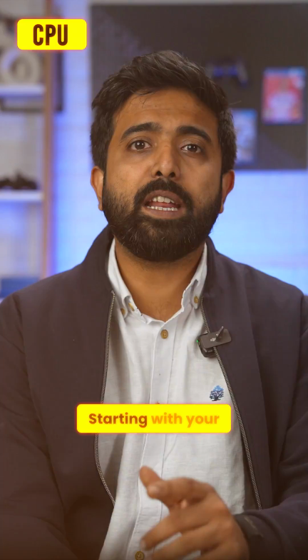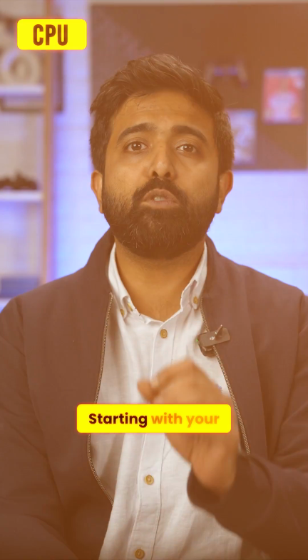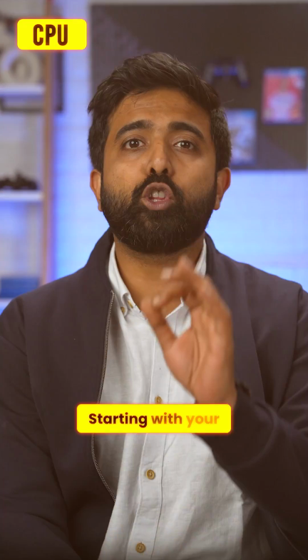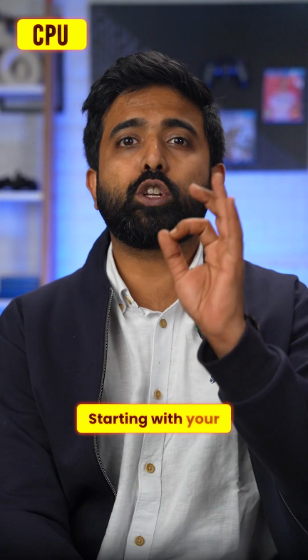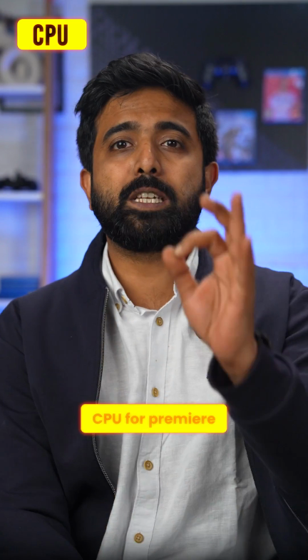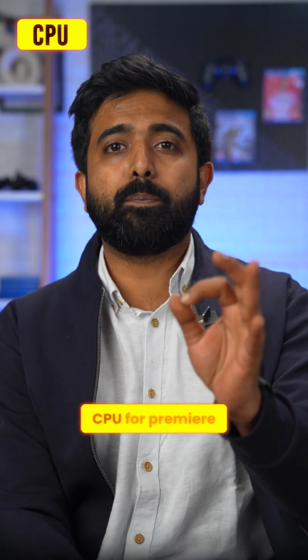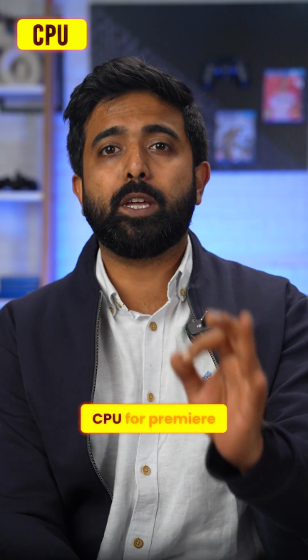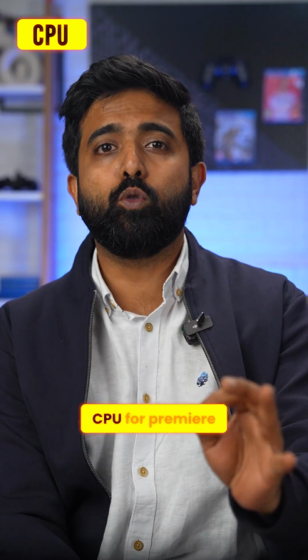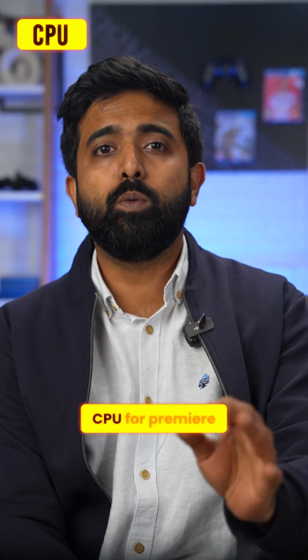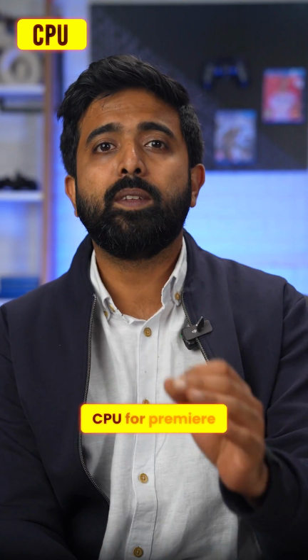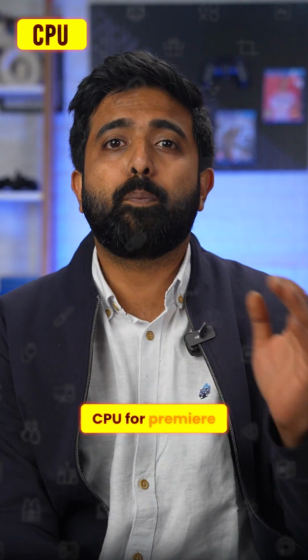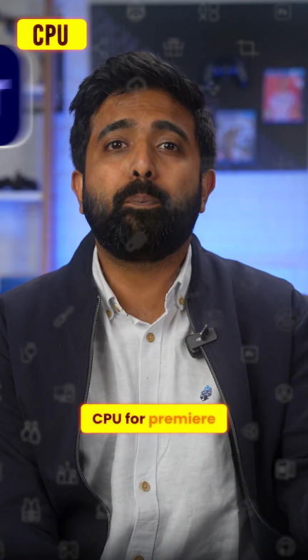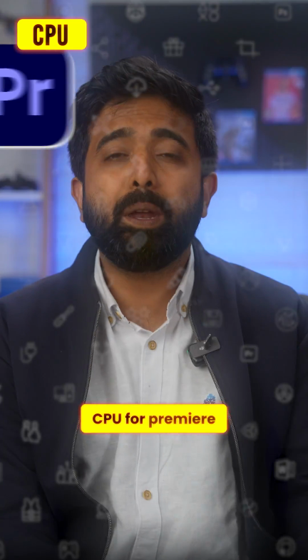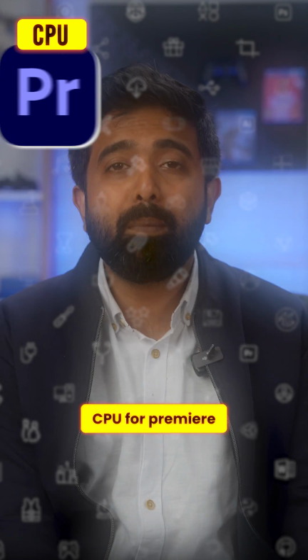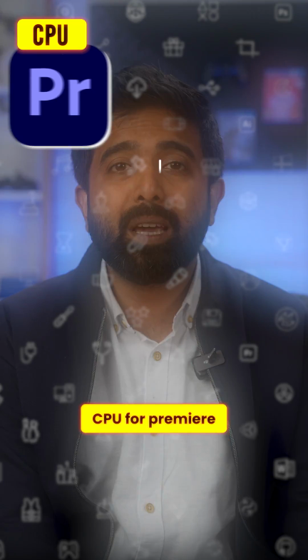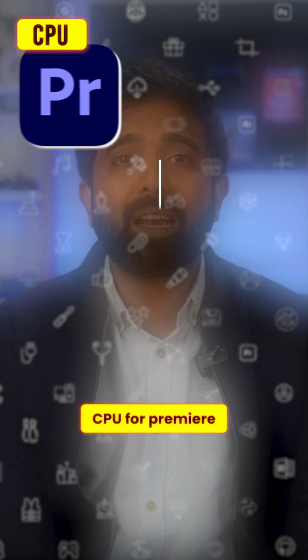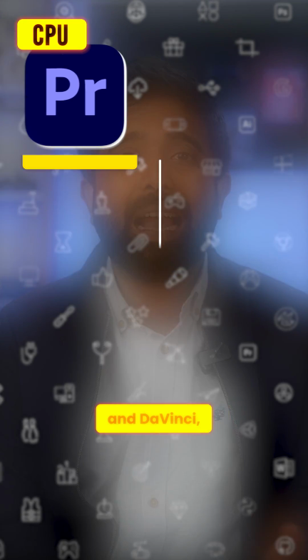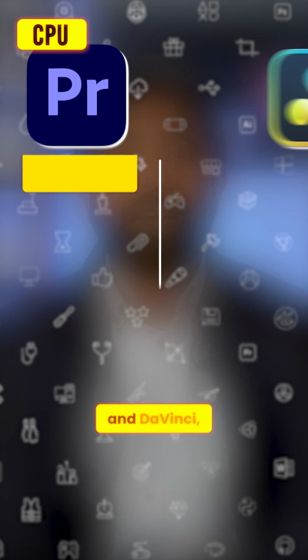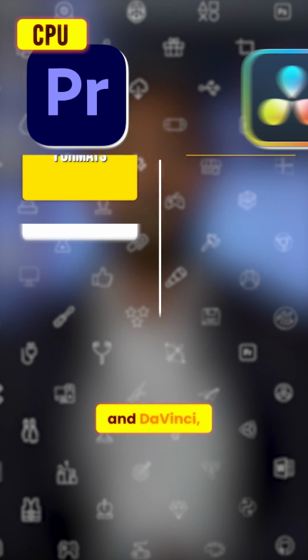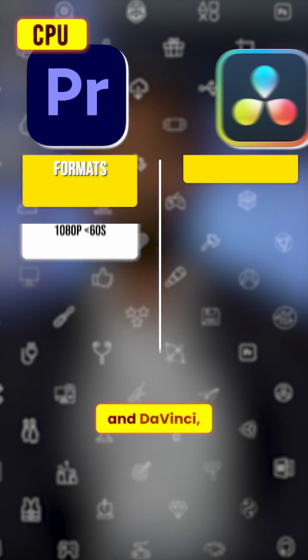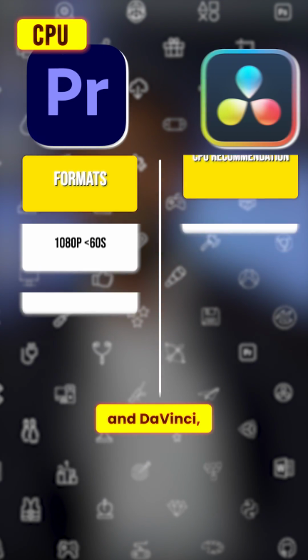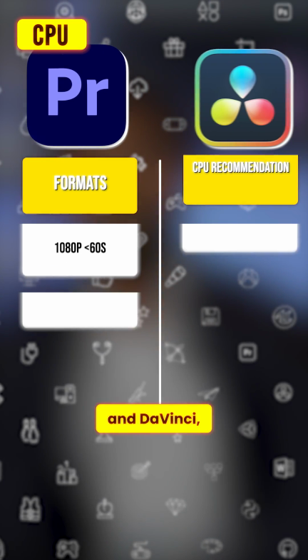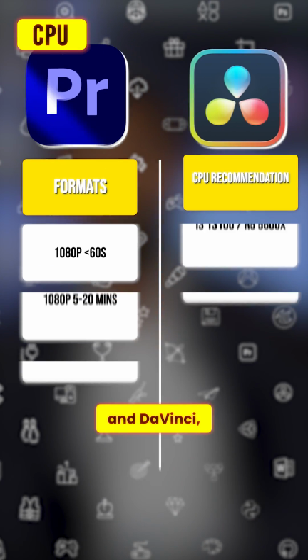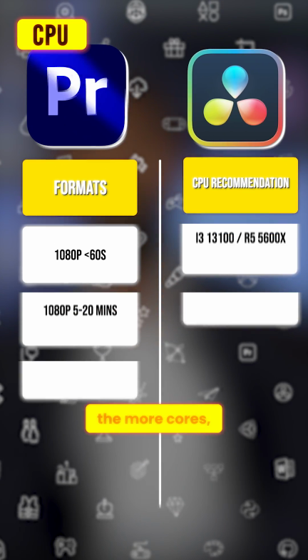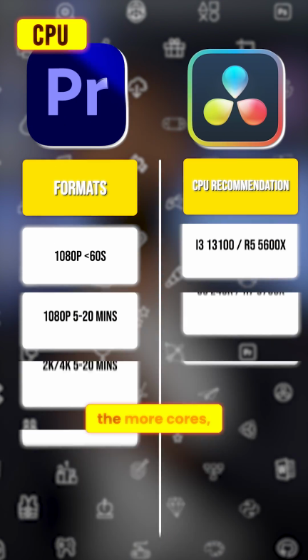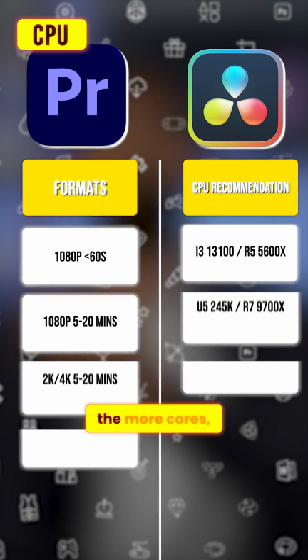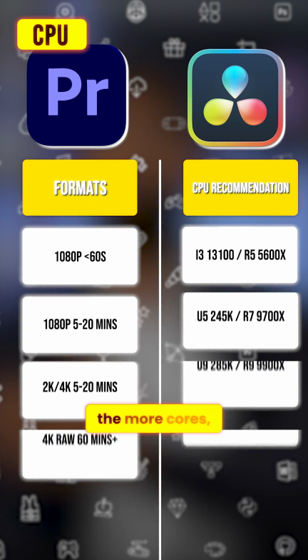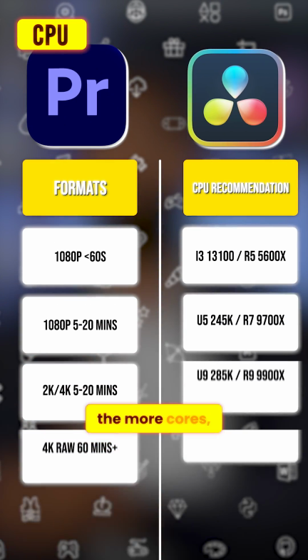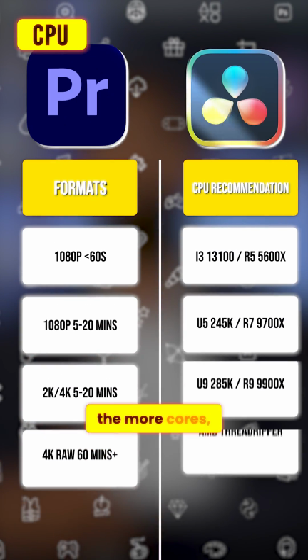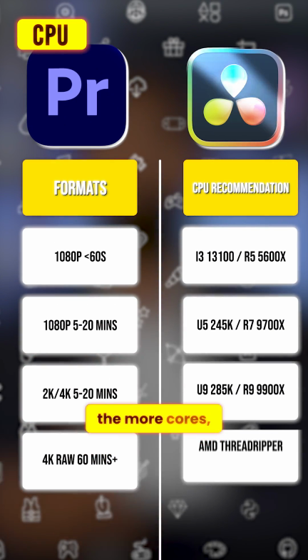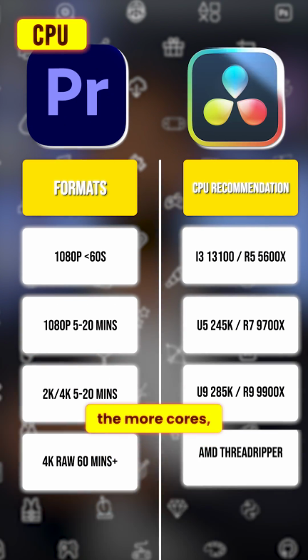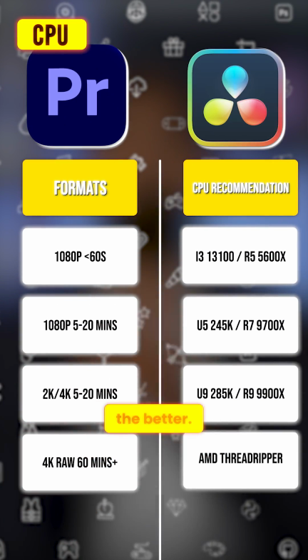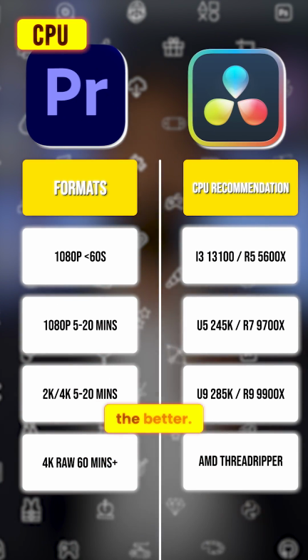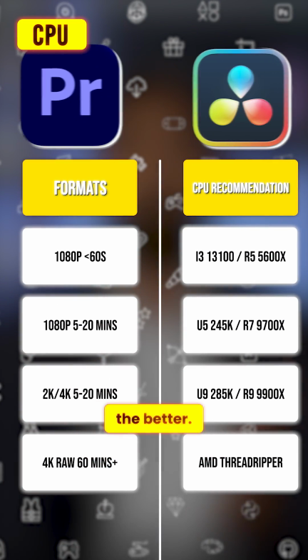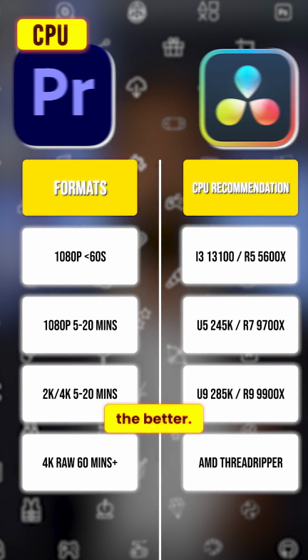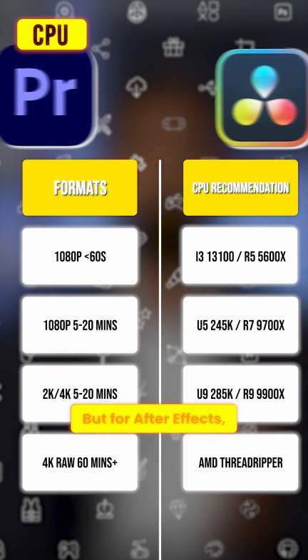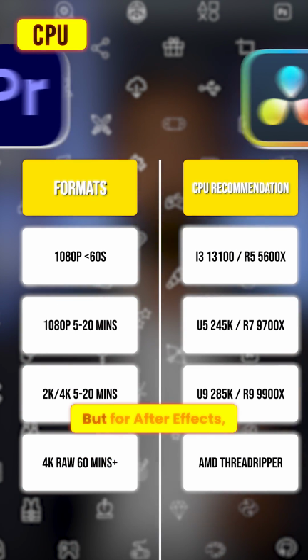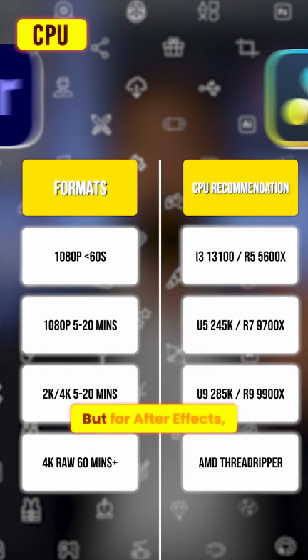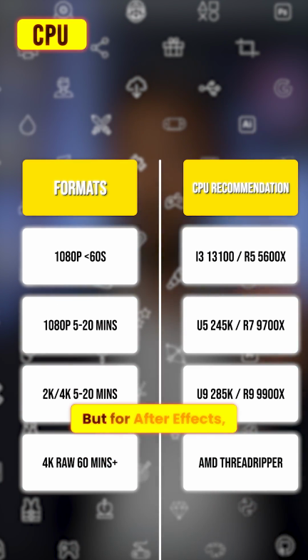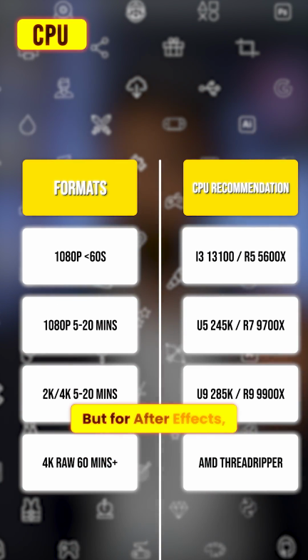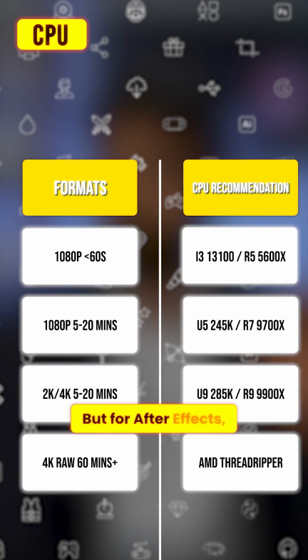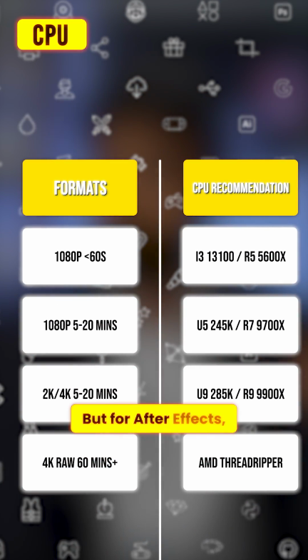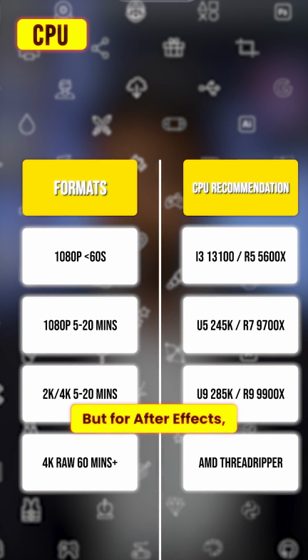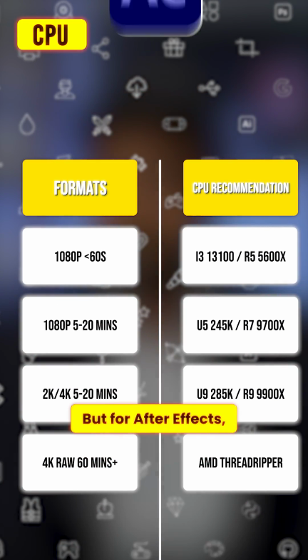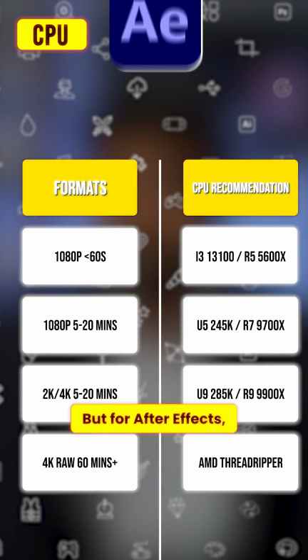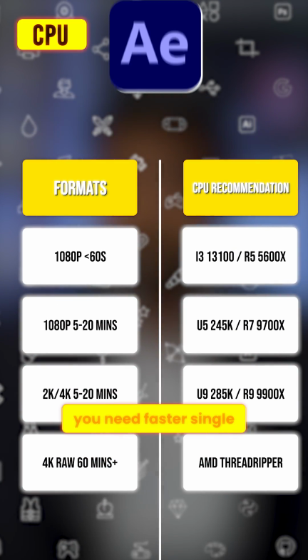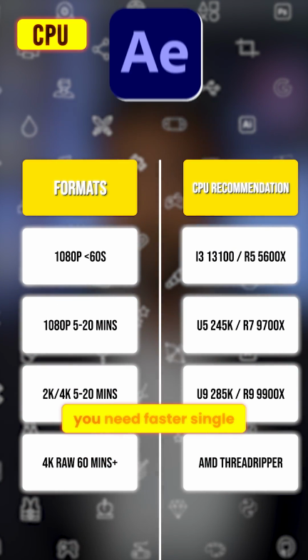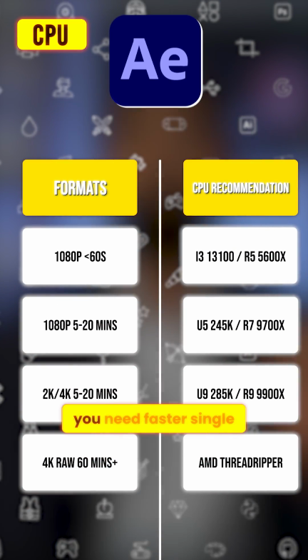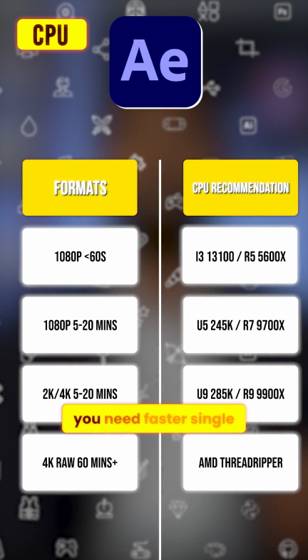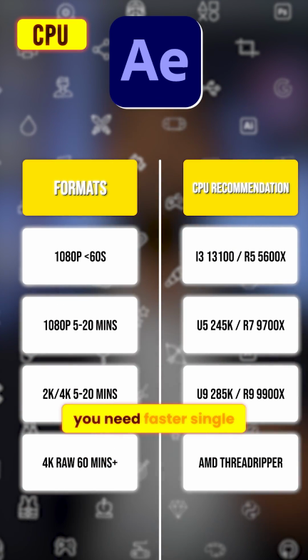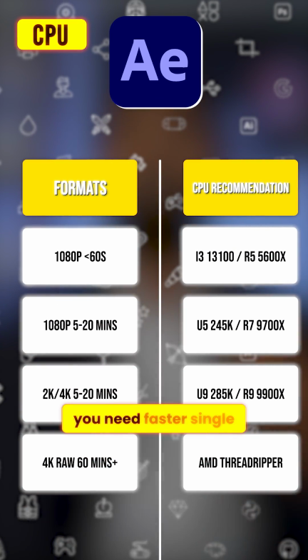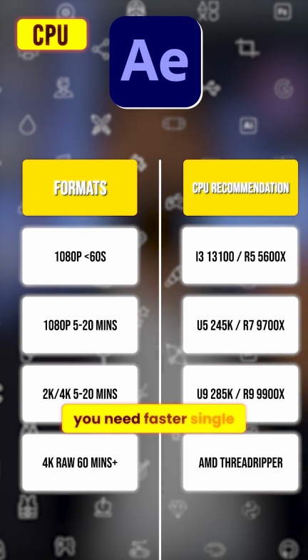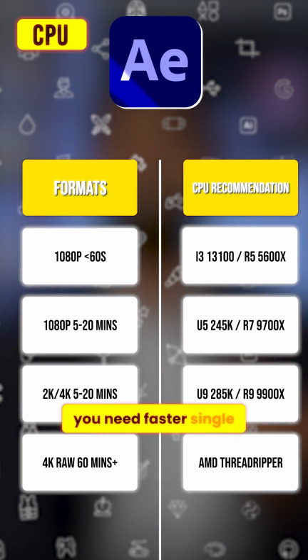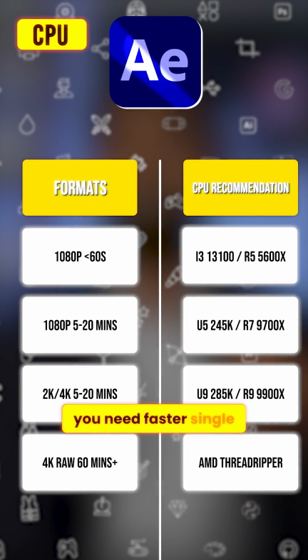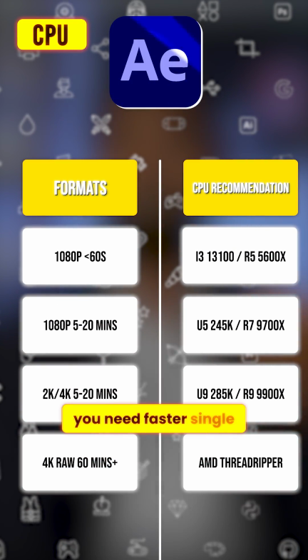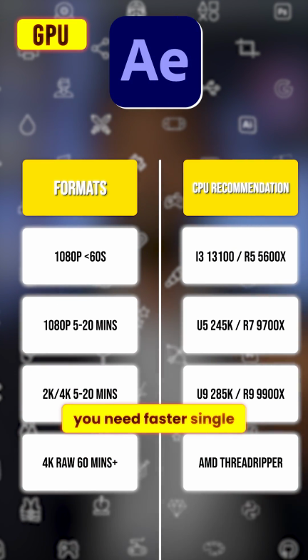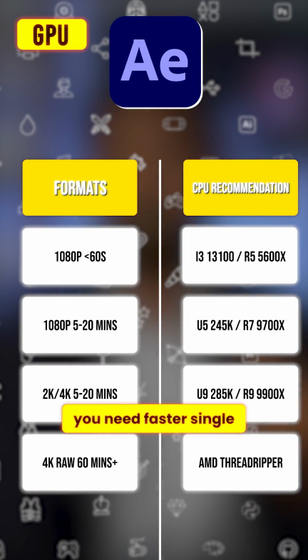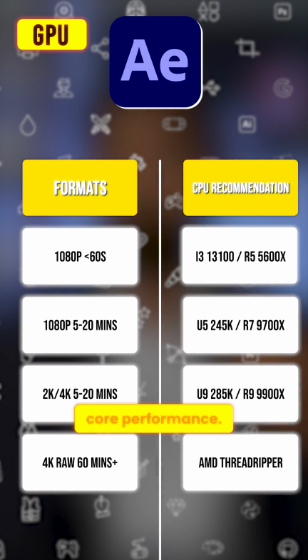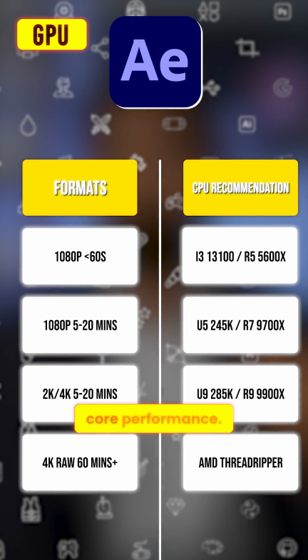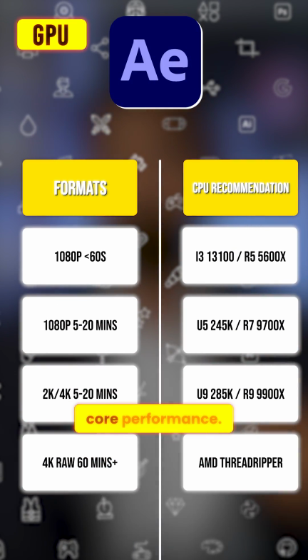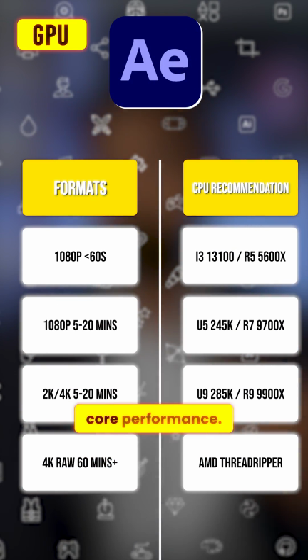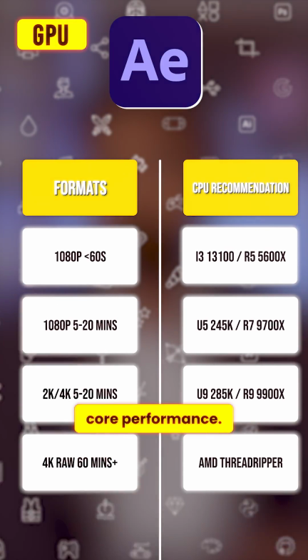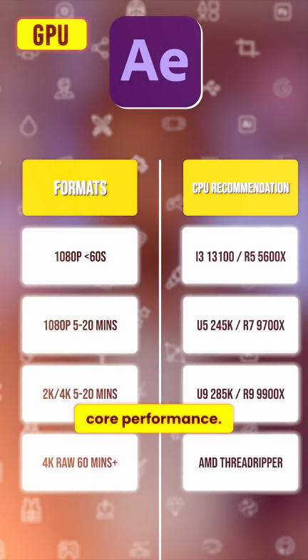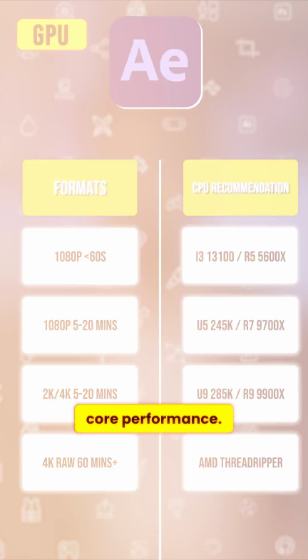Starting with your CPU: for Premiere and DaVinci, the more cores the better, but for After Effects you need faster single-core performance.